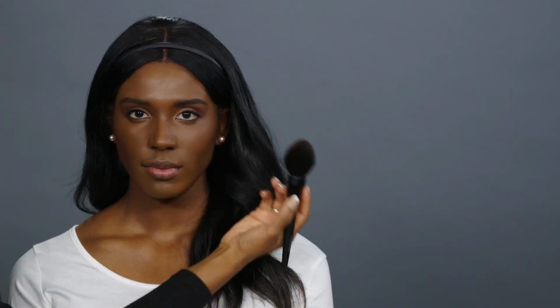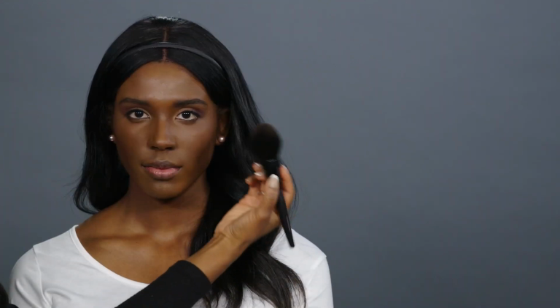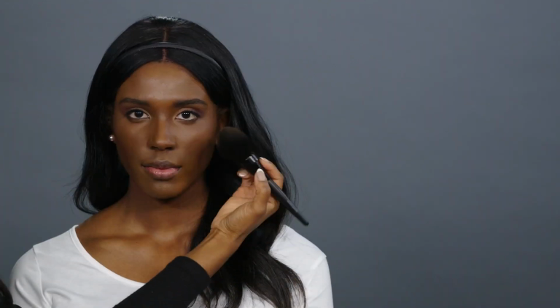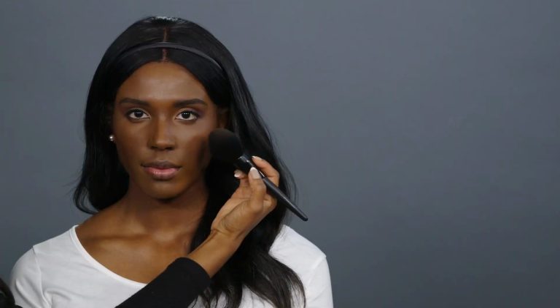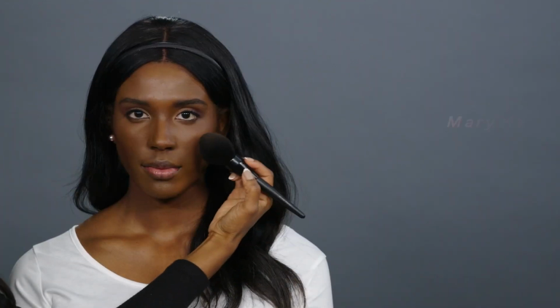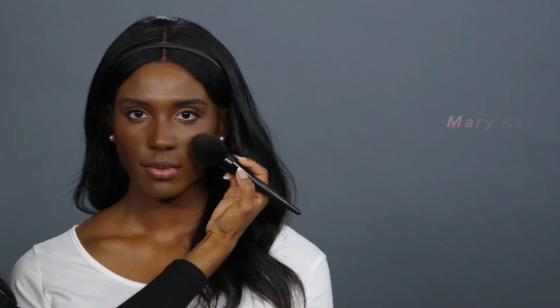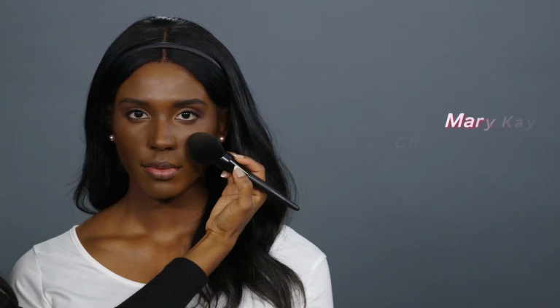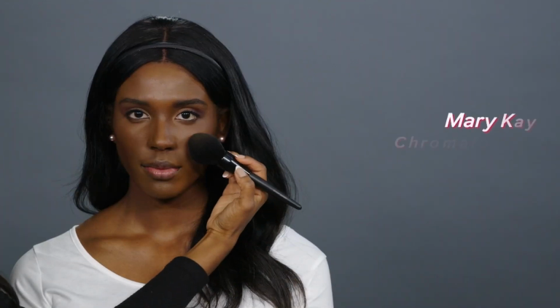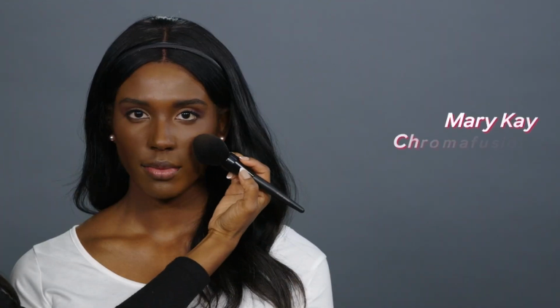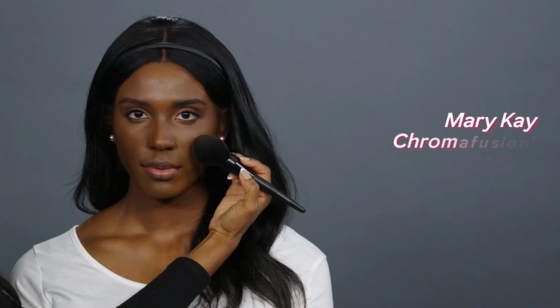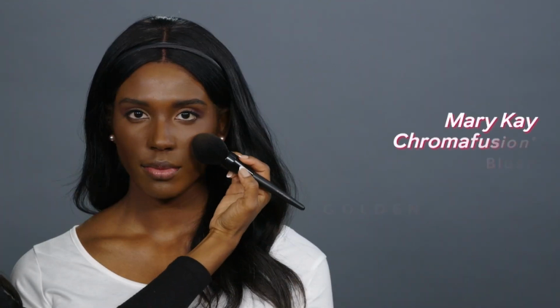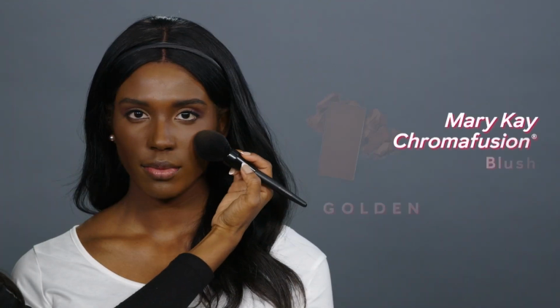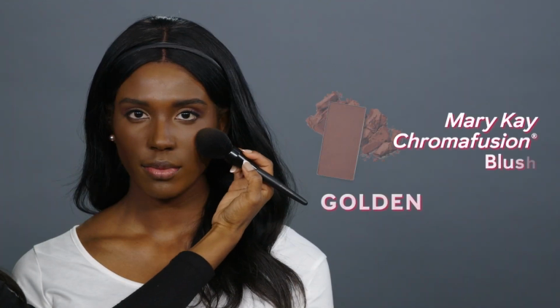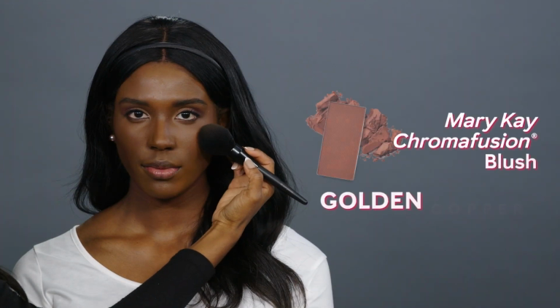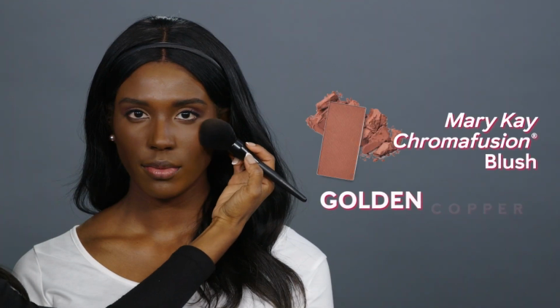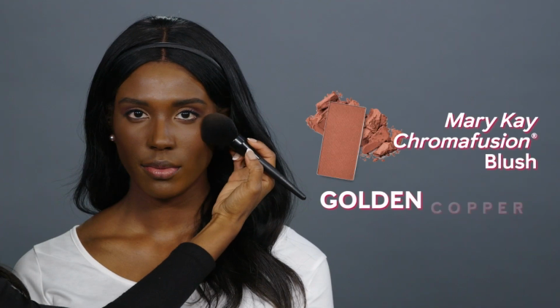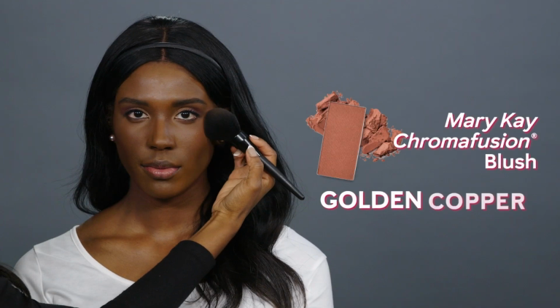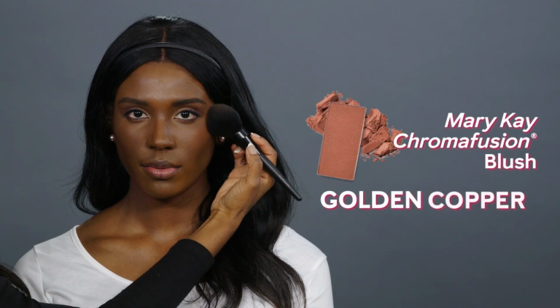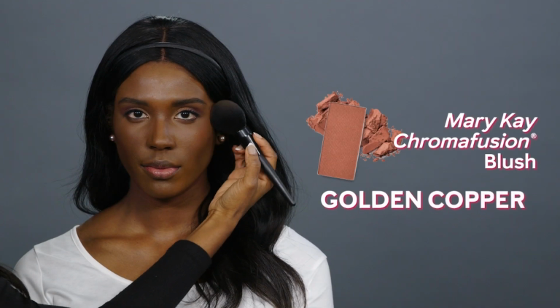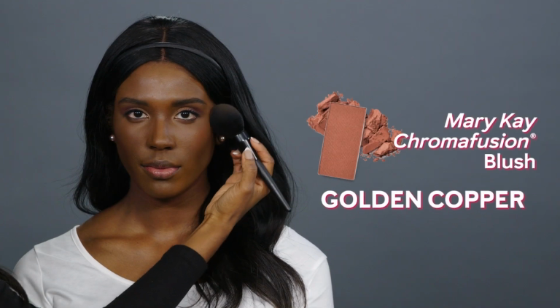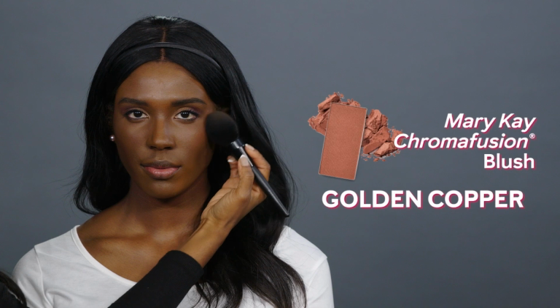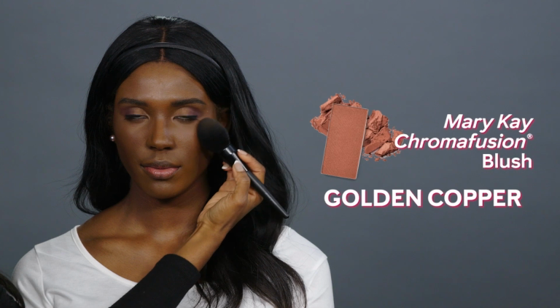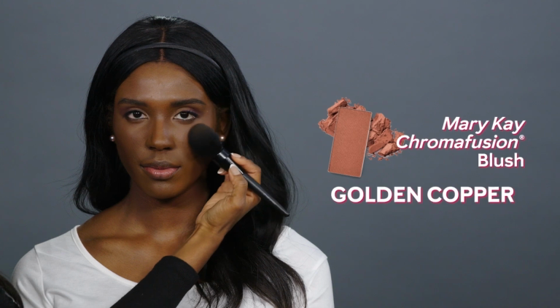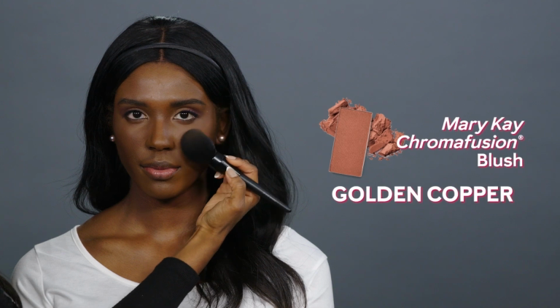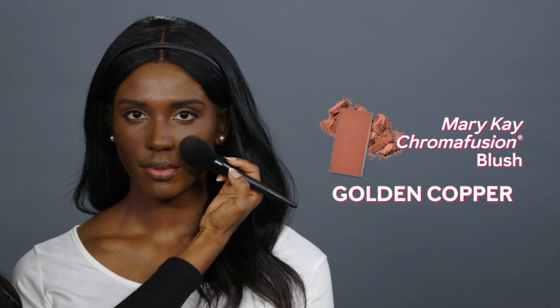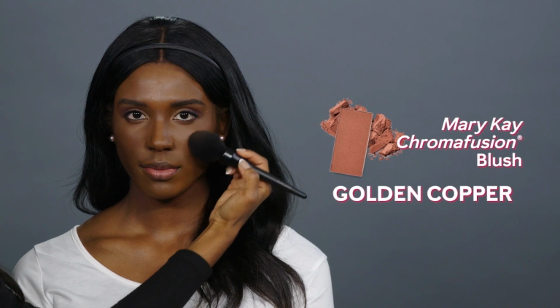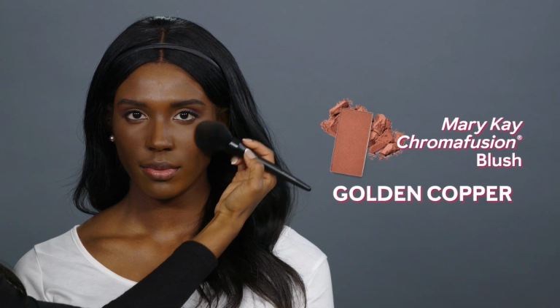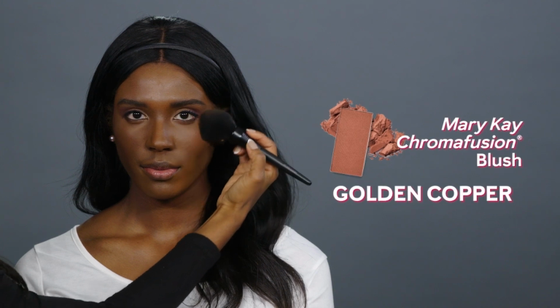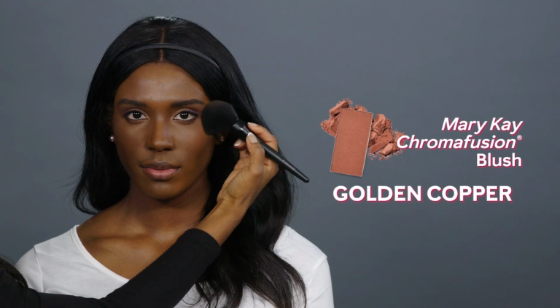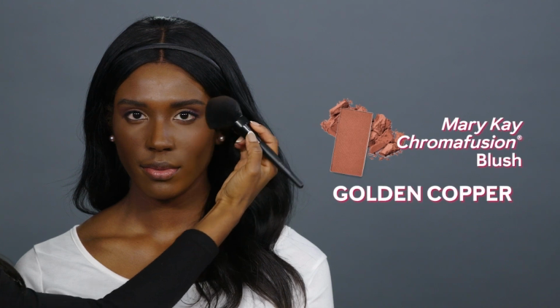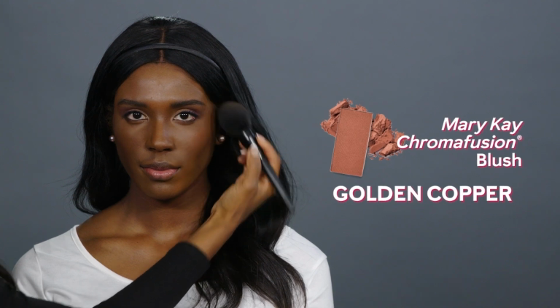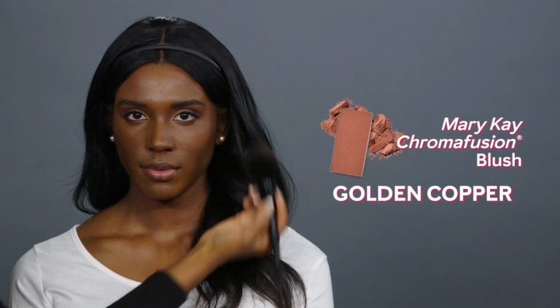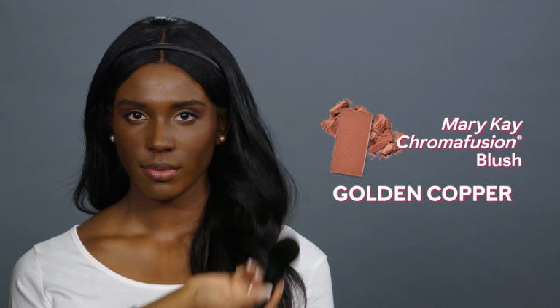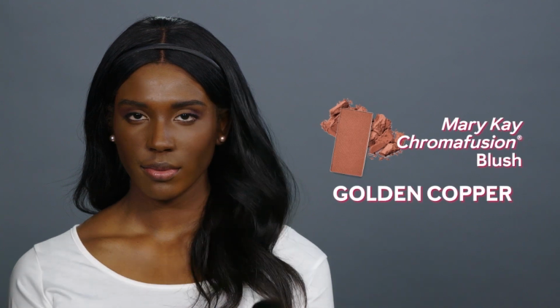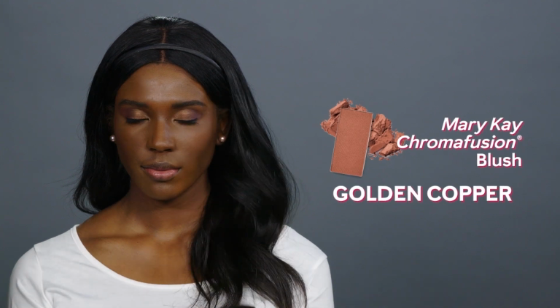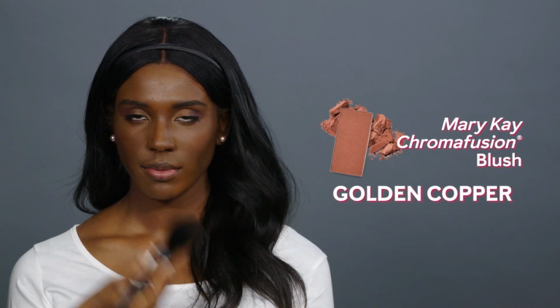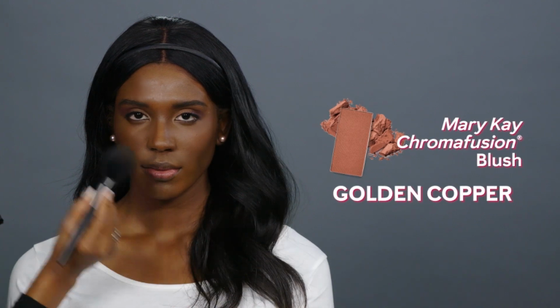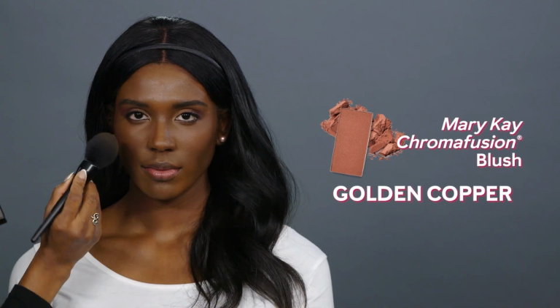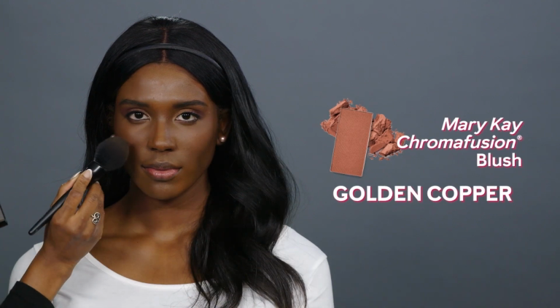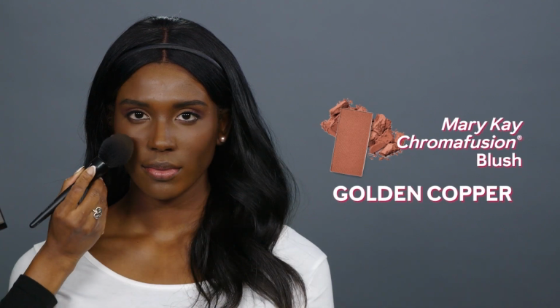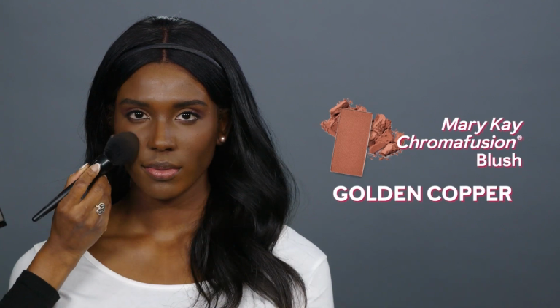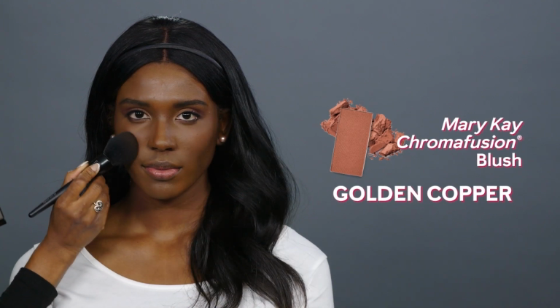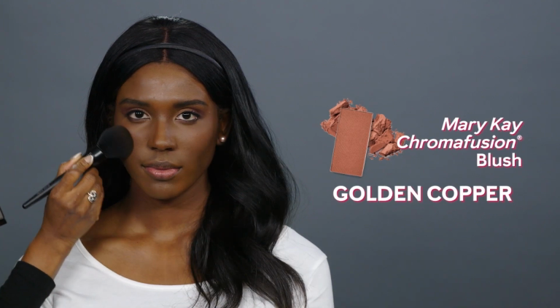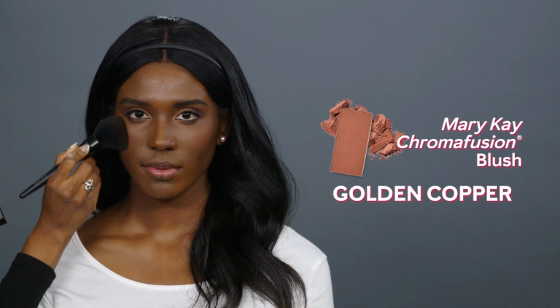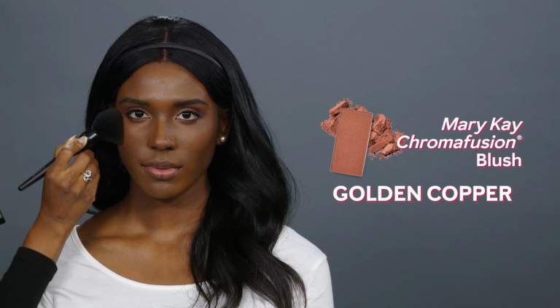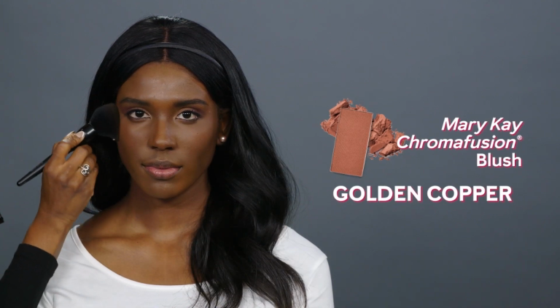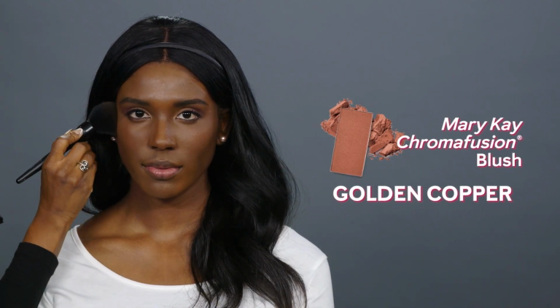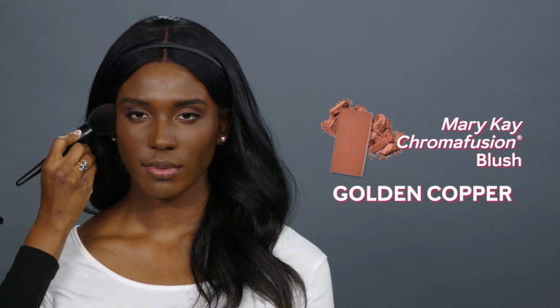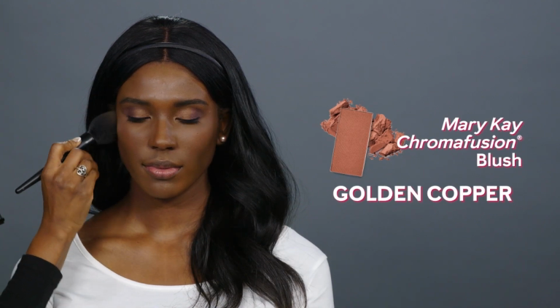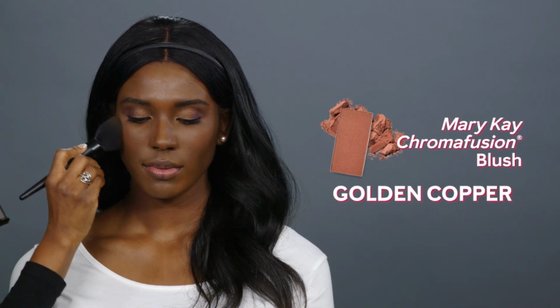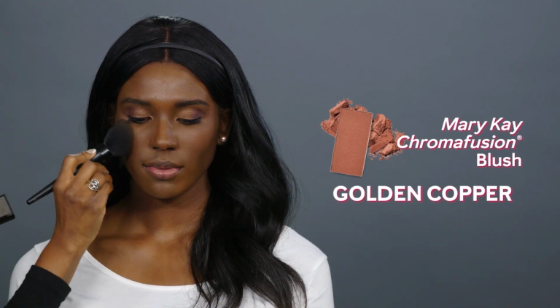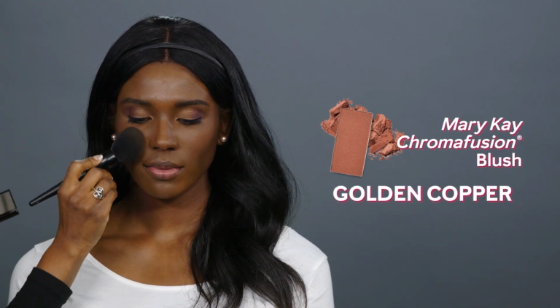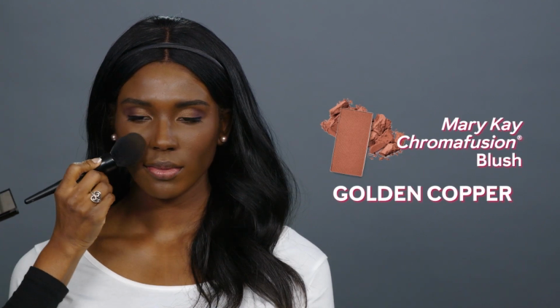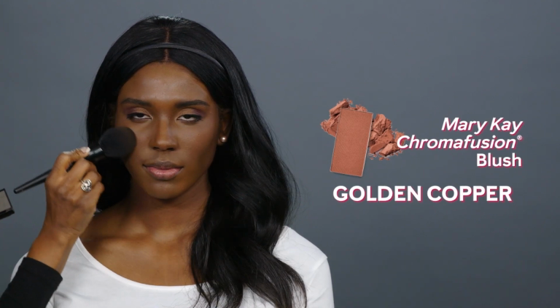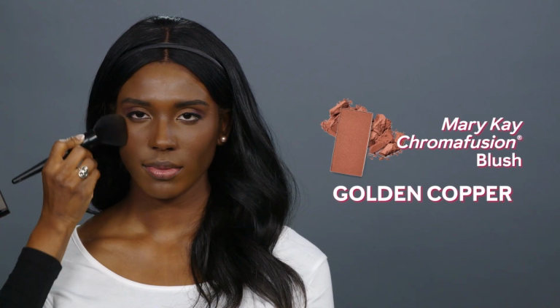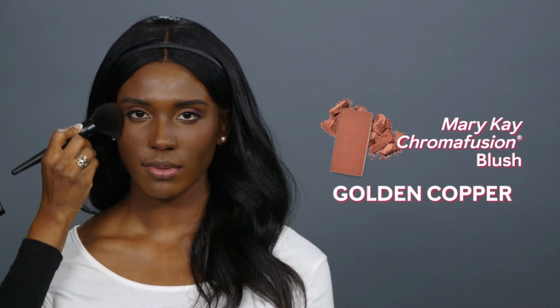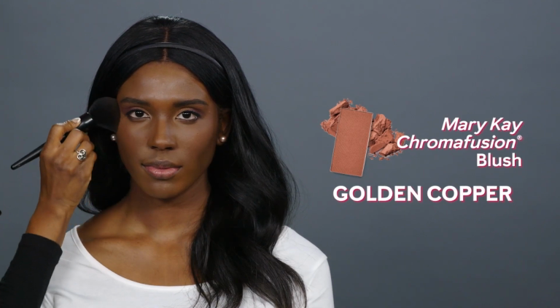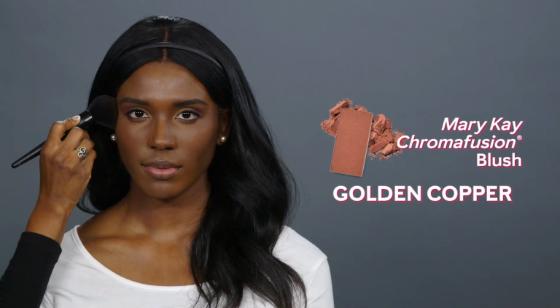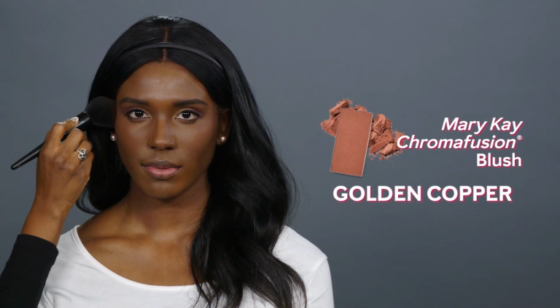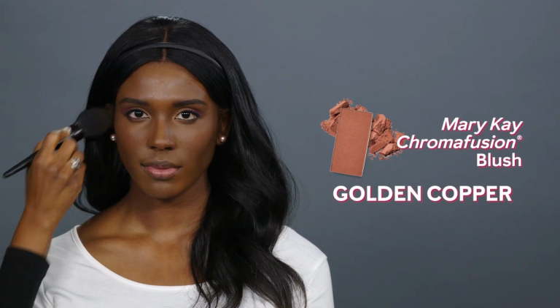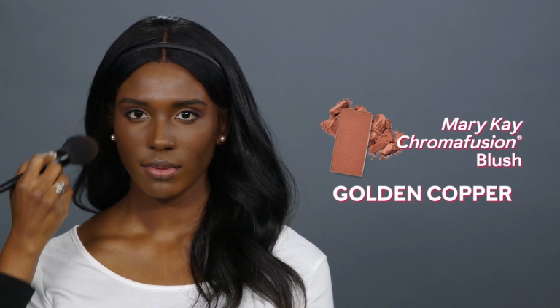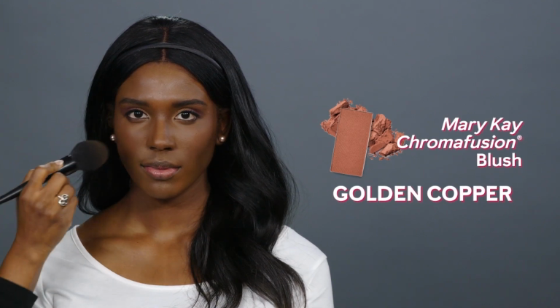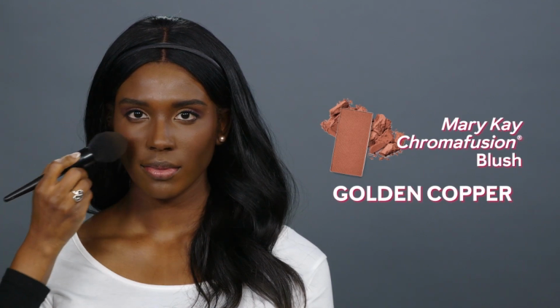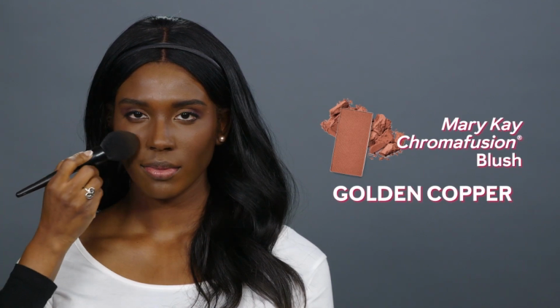Sweep golden copper upward into the hairline, following the cheekbones using the All Over Powder brush.